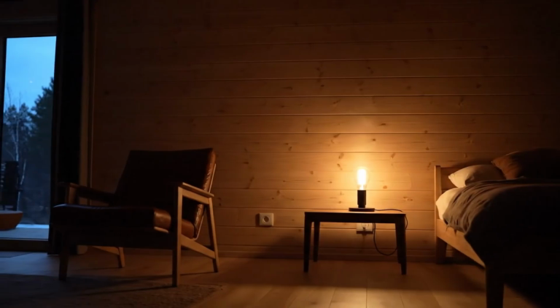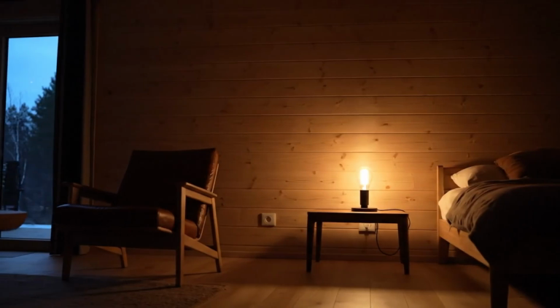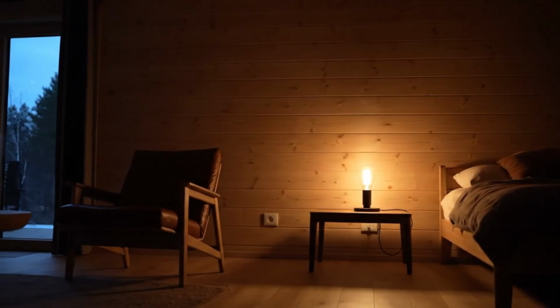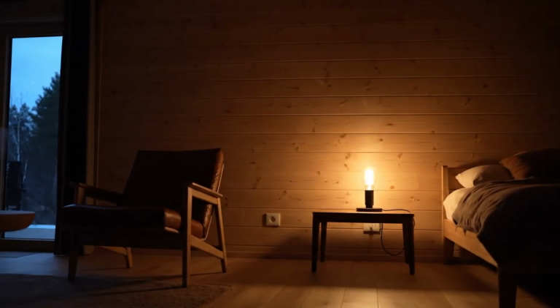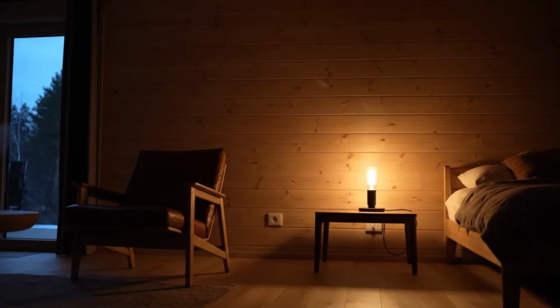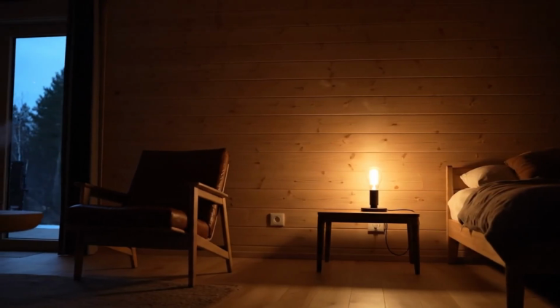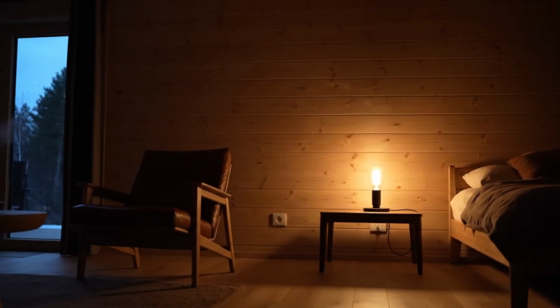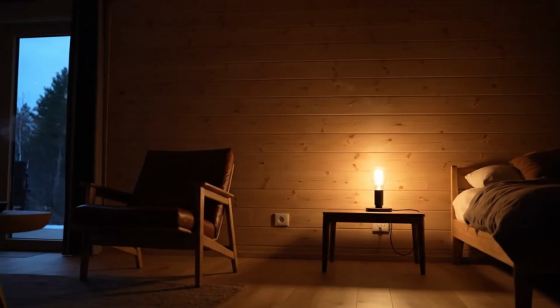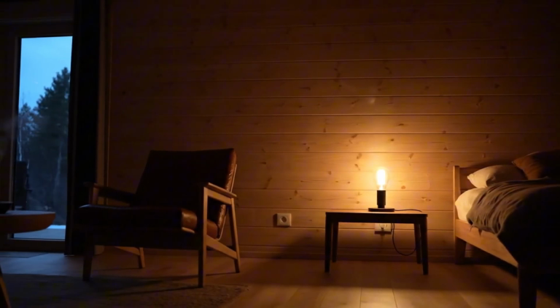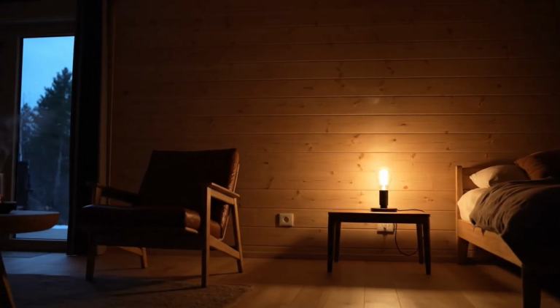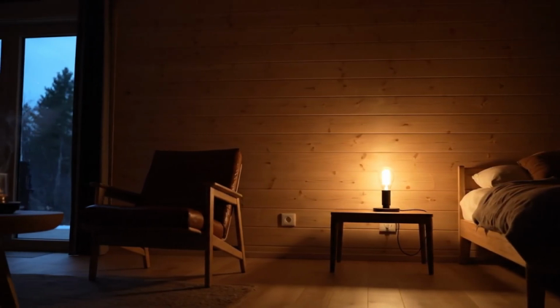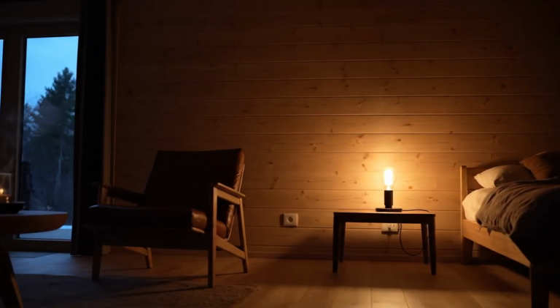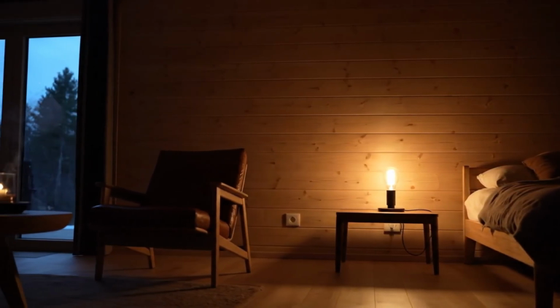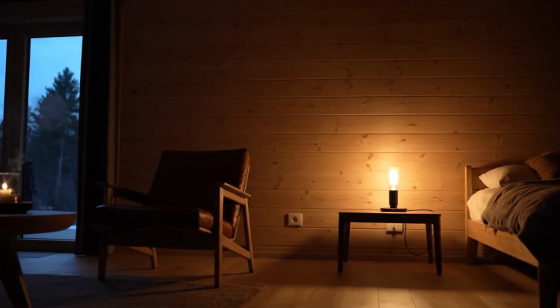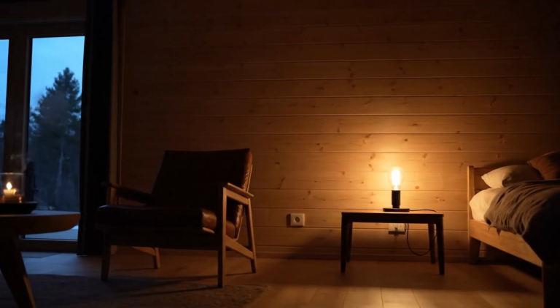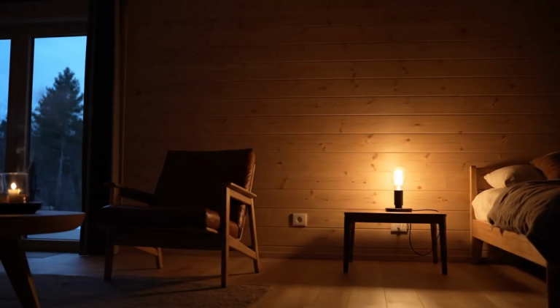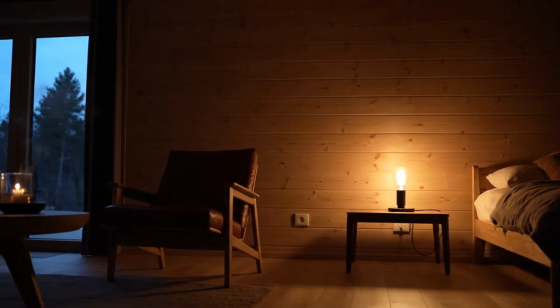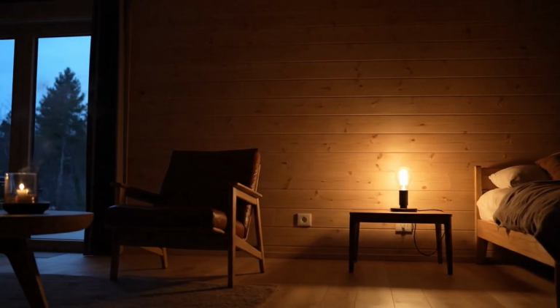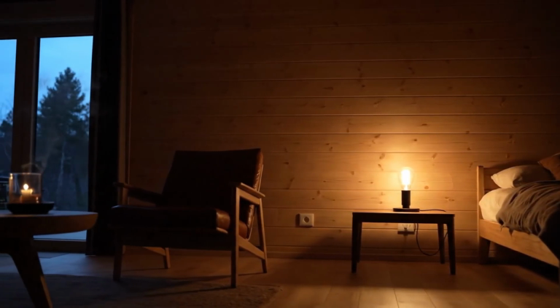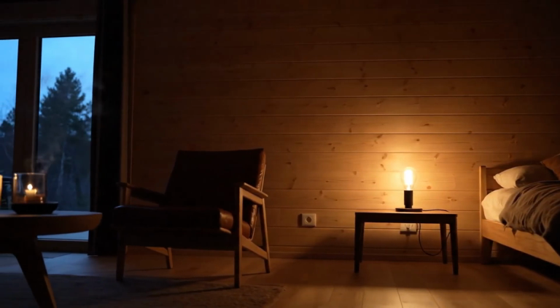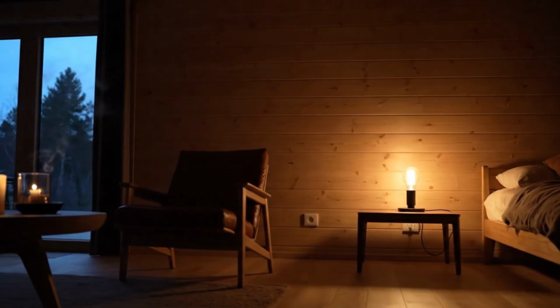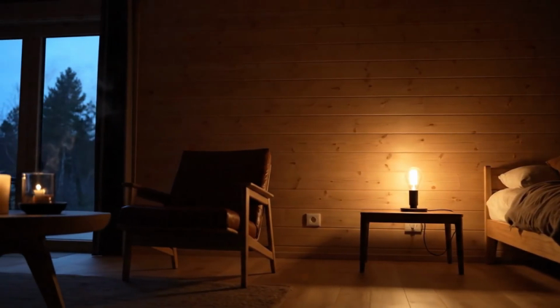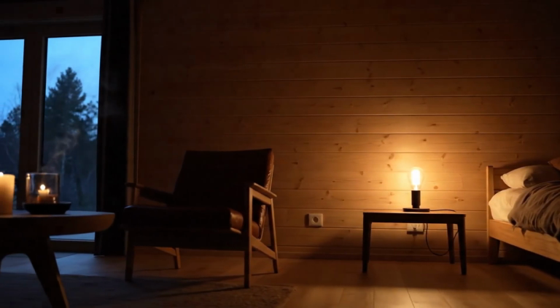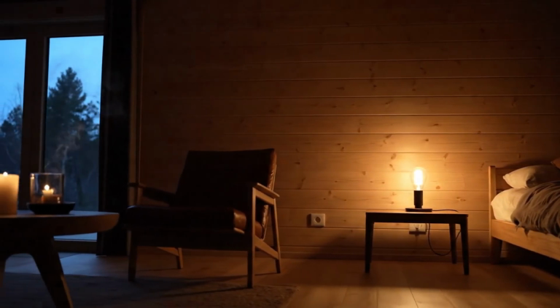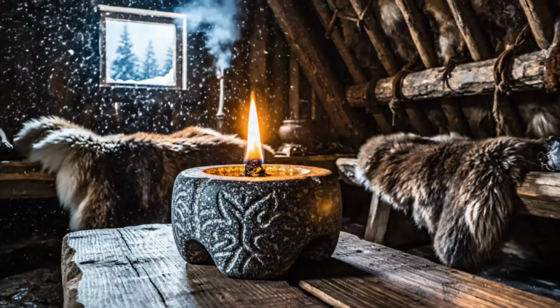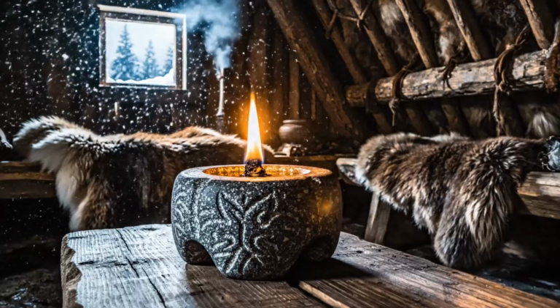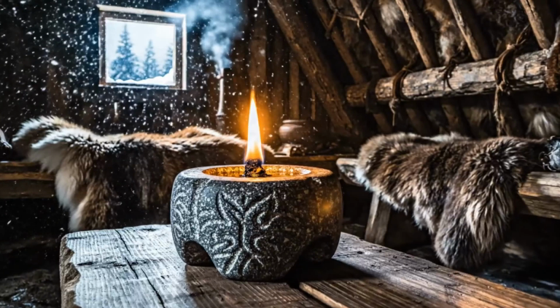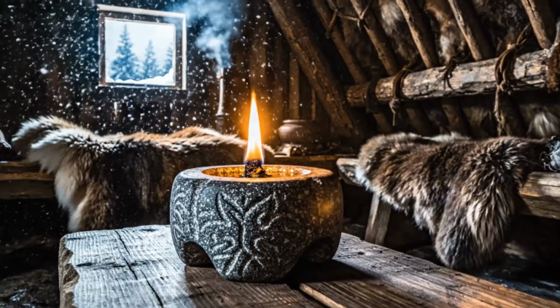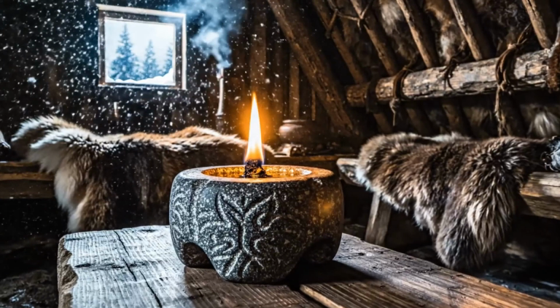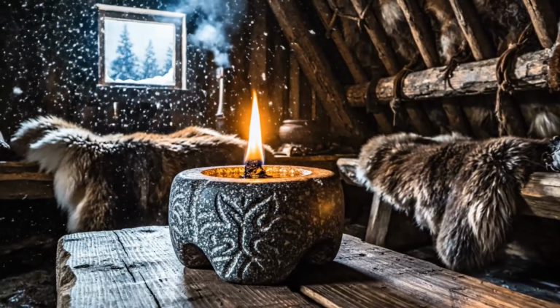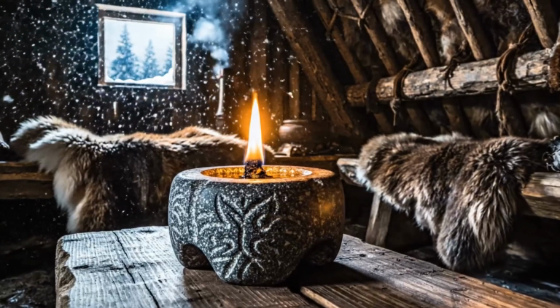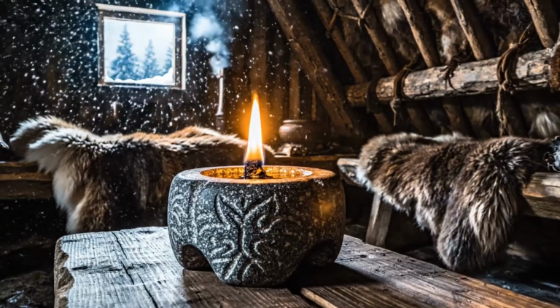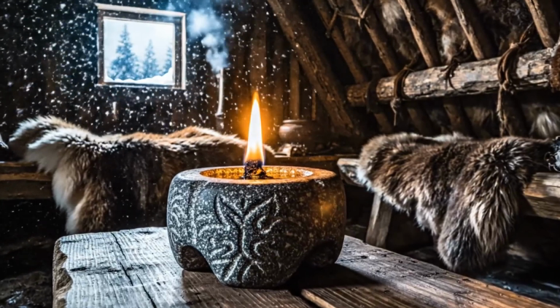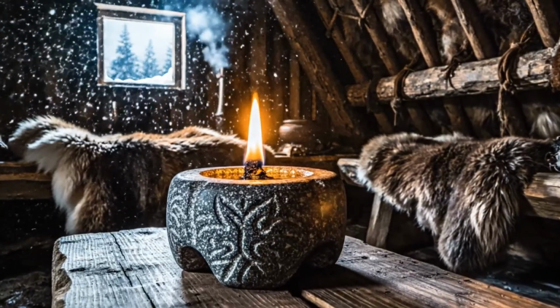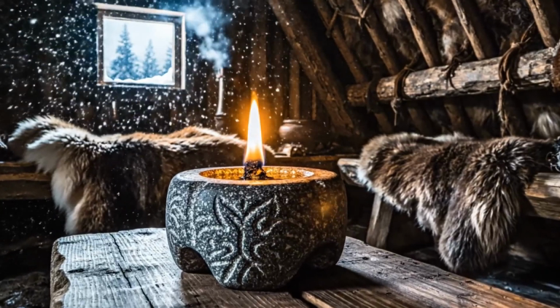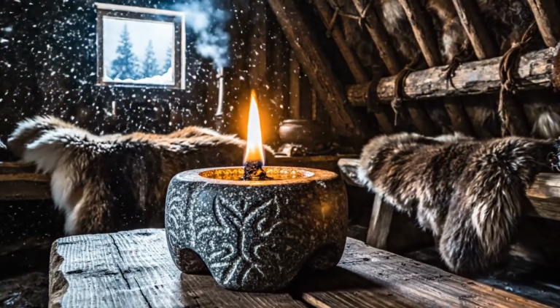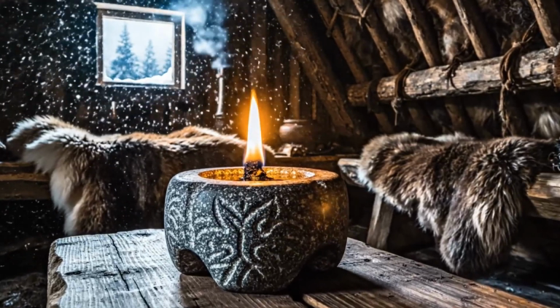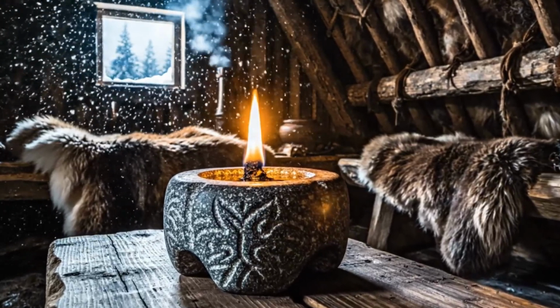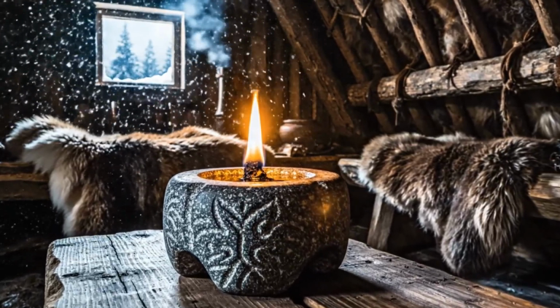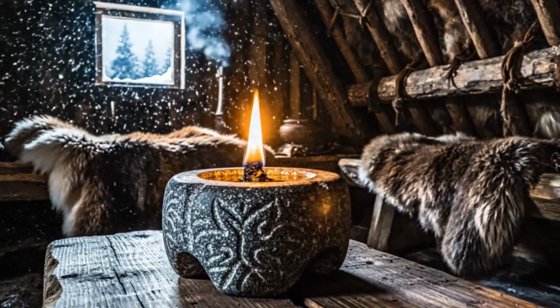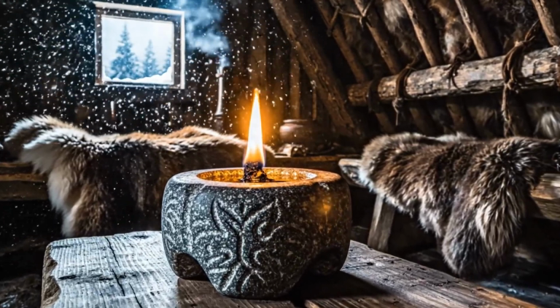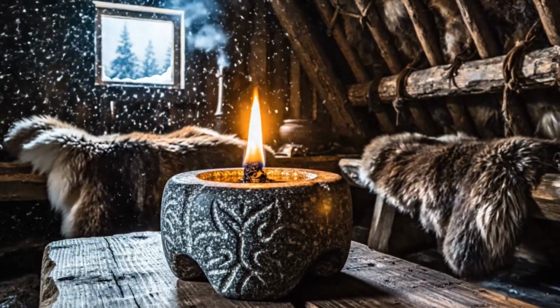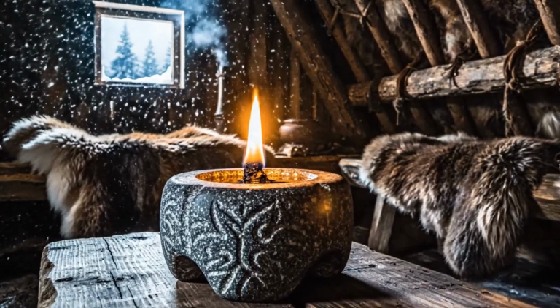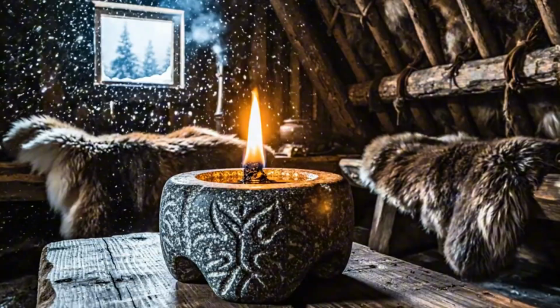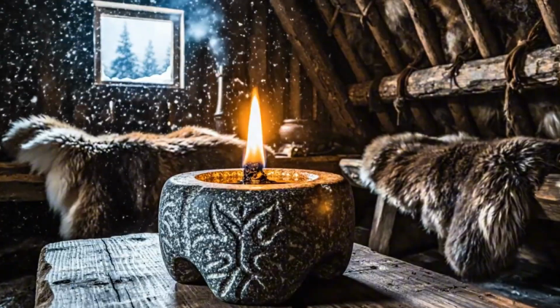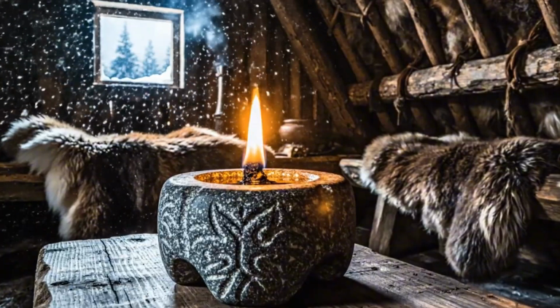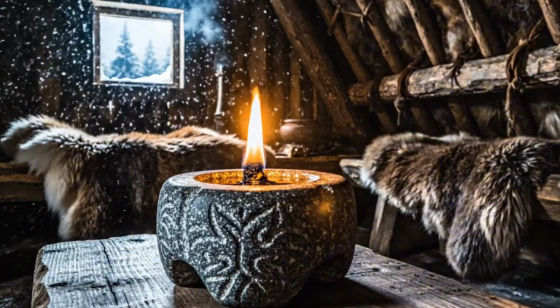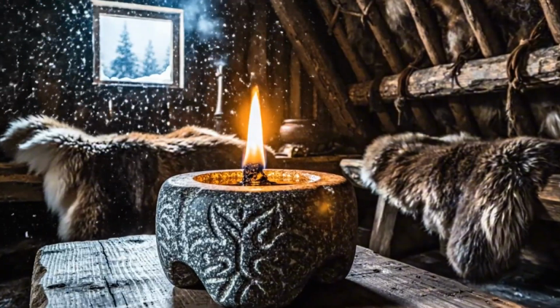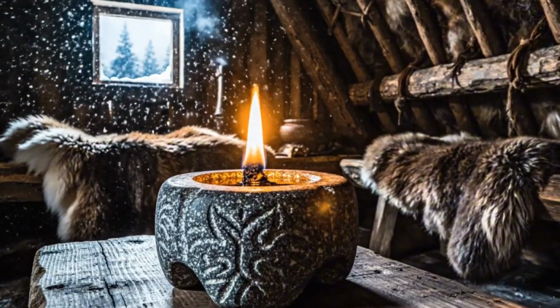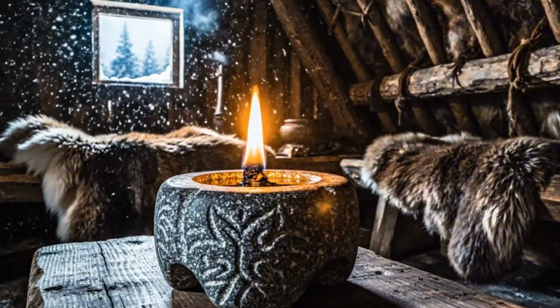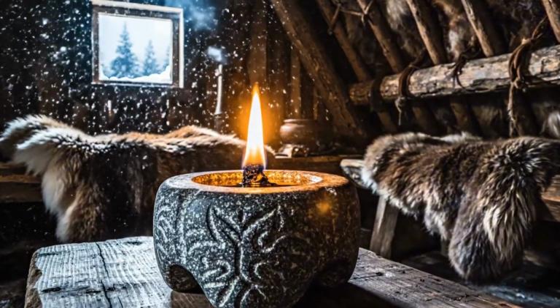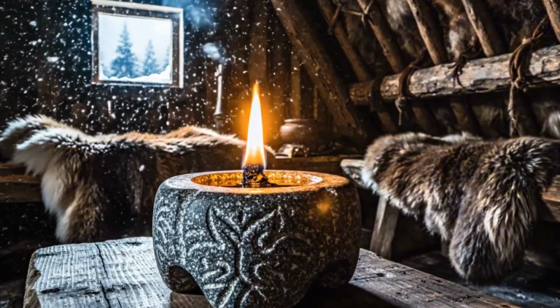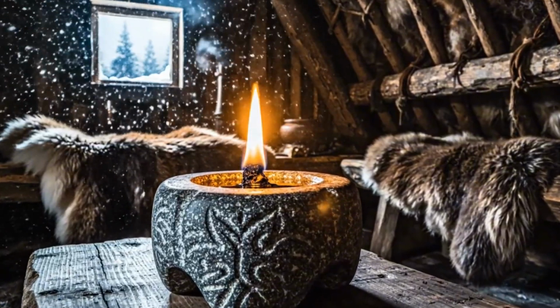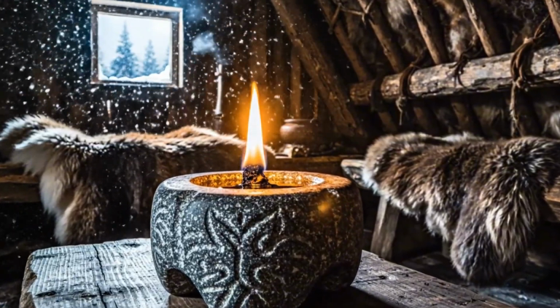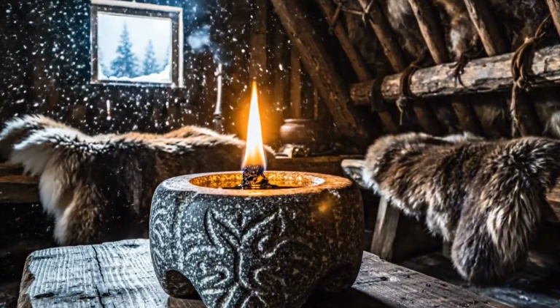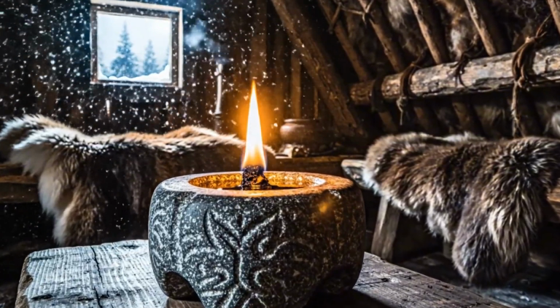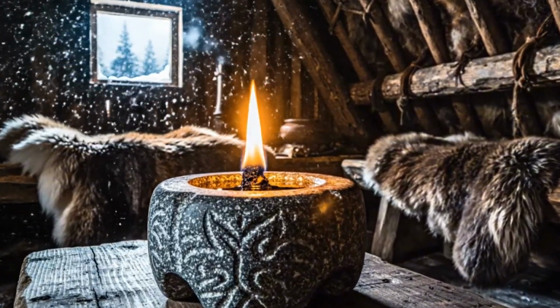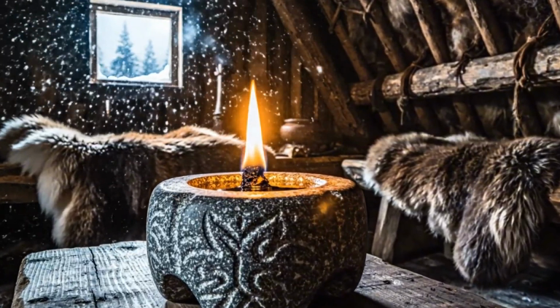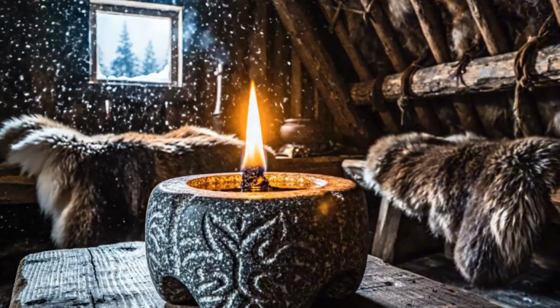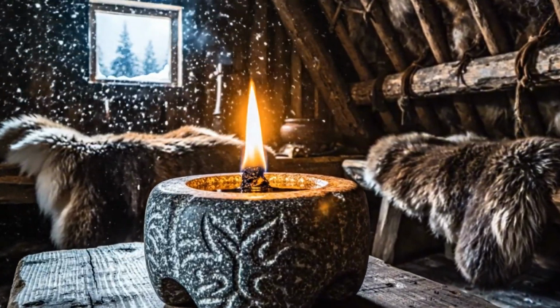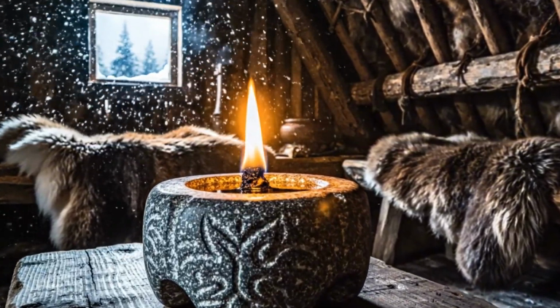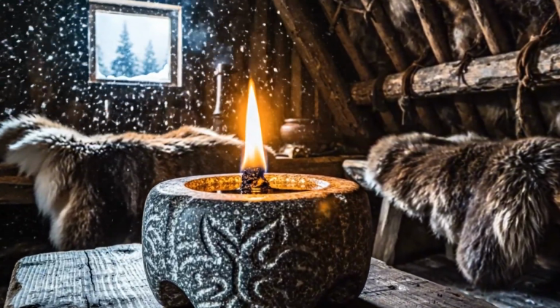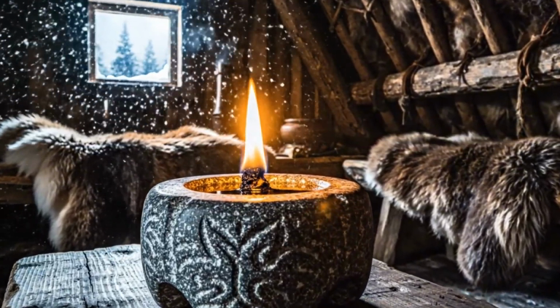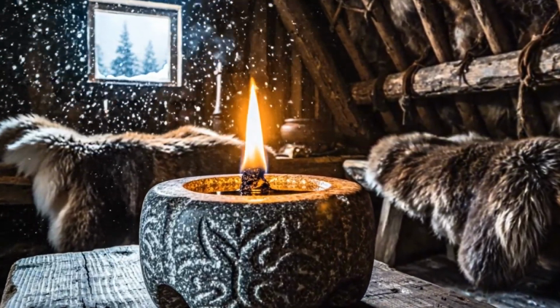The Vikings didn't fight the dark — they fed it just enough fire to live. And you can still do the same tonight, even off-grid, even in a blackout. A small flame. A calm heart. Still works. Still warm.